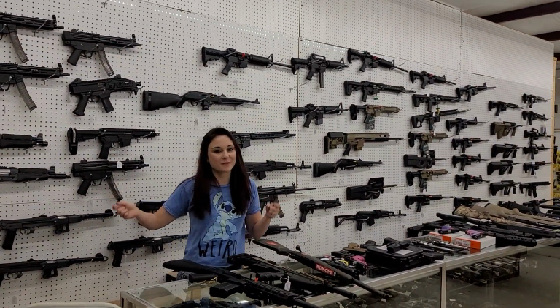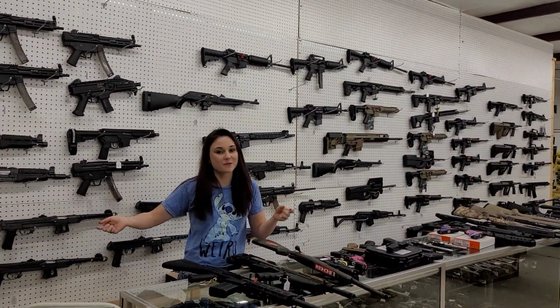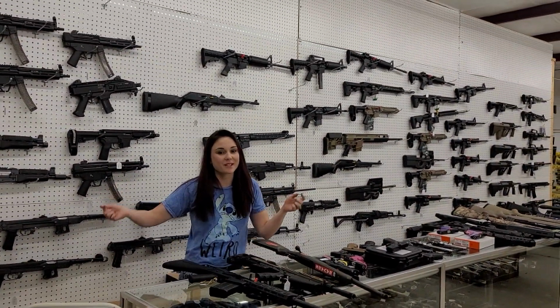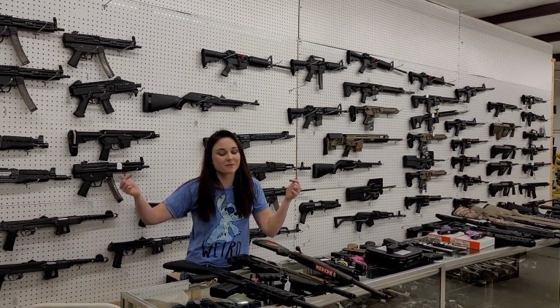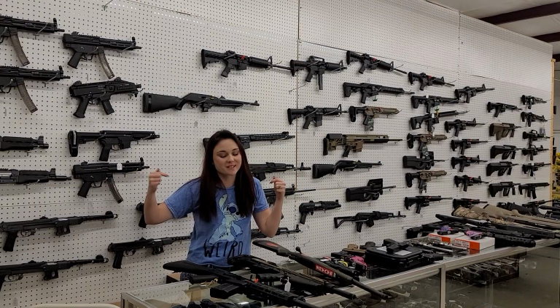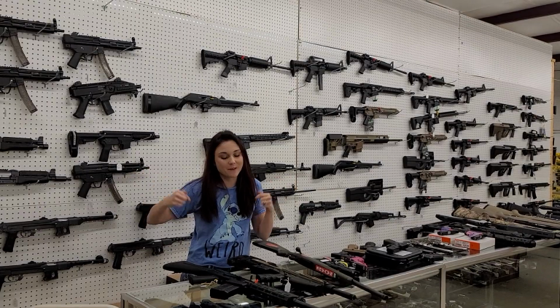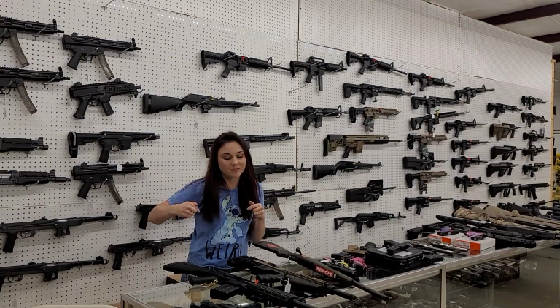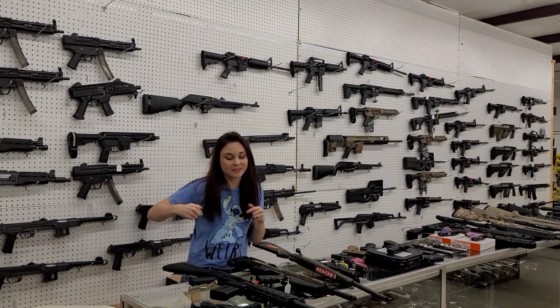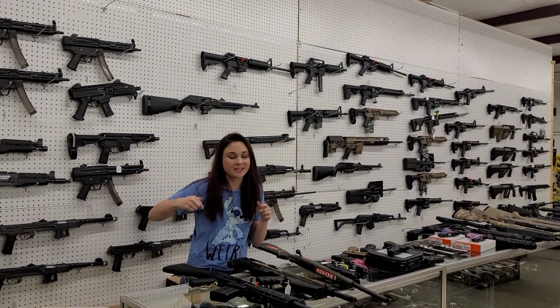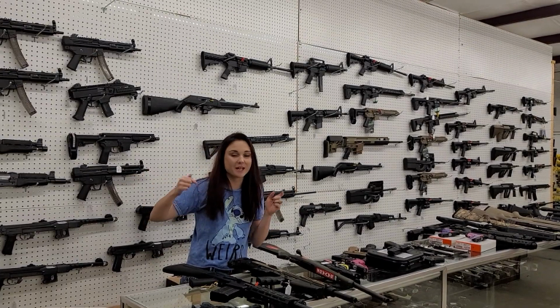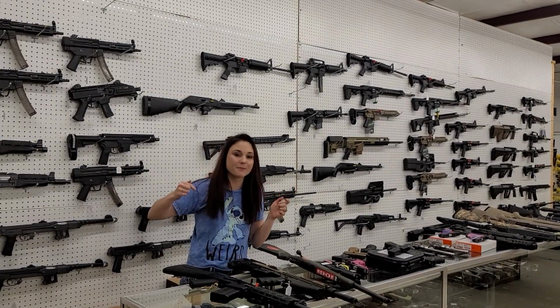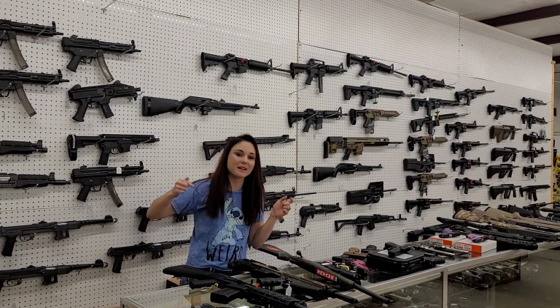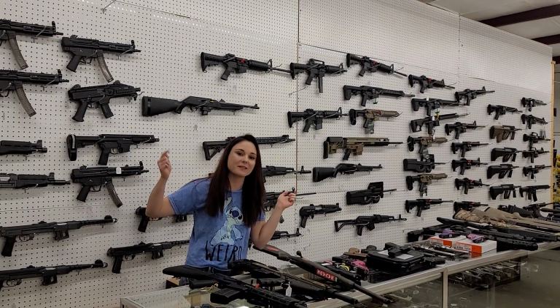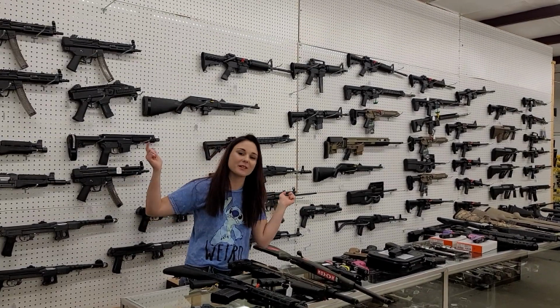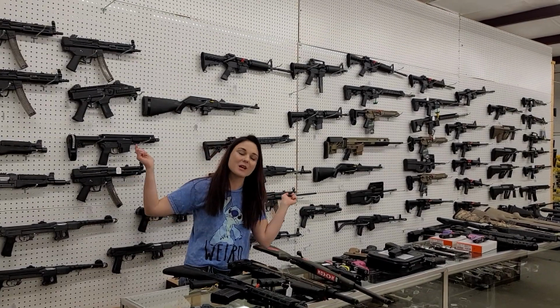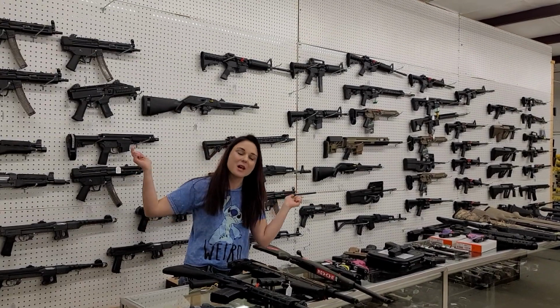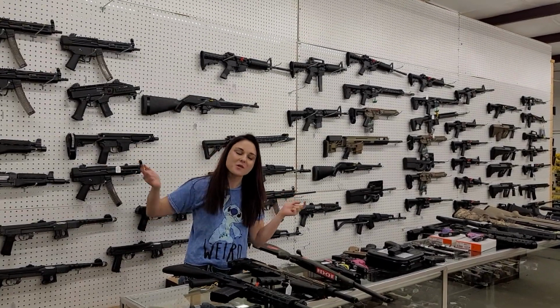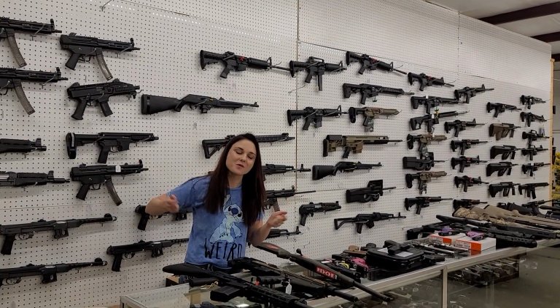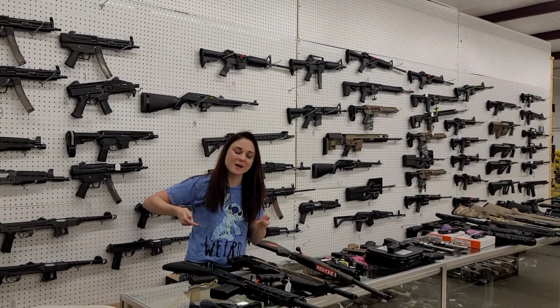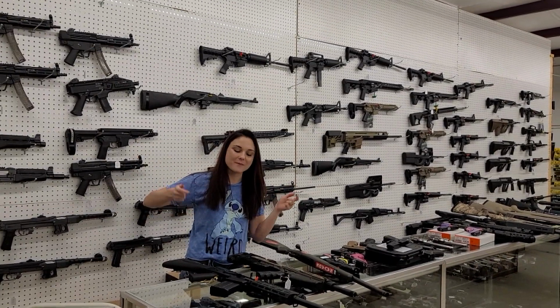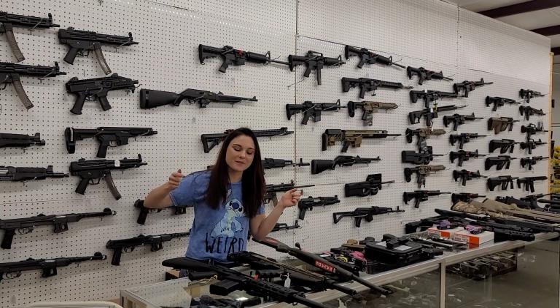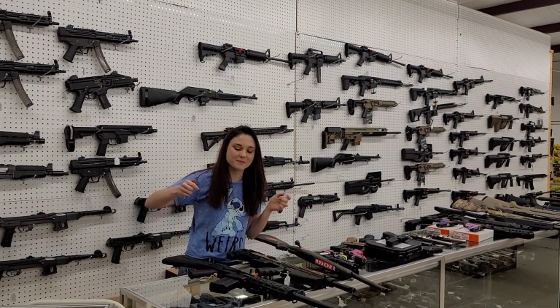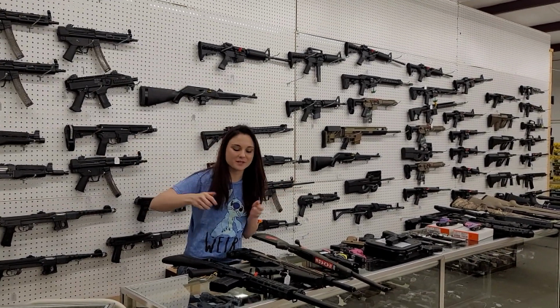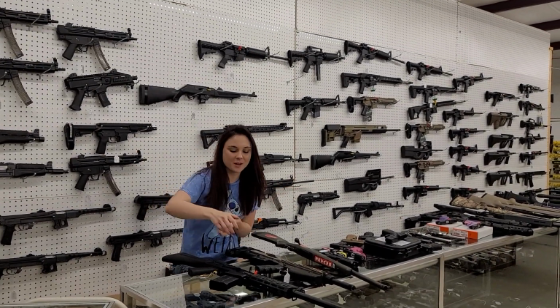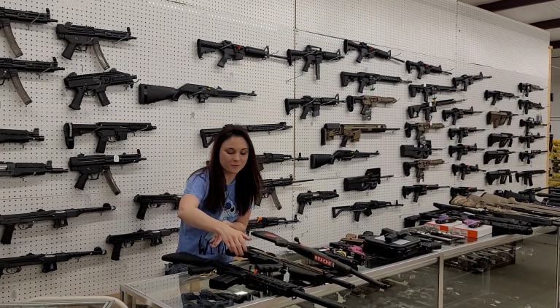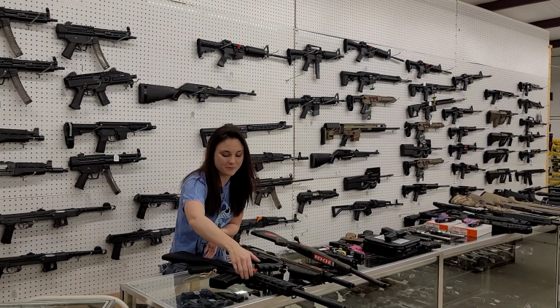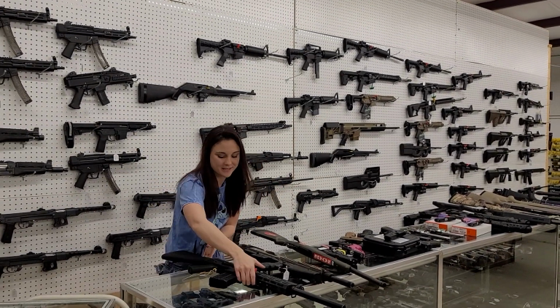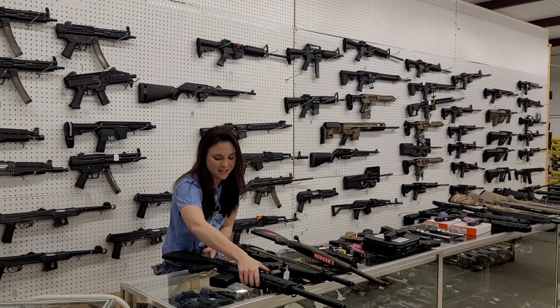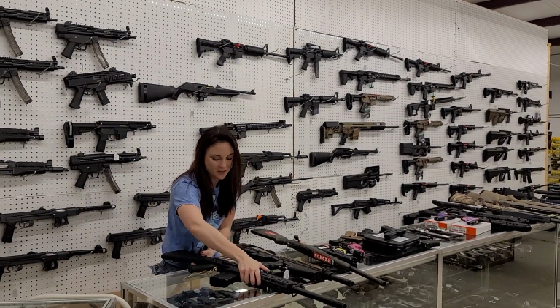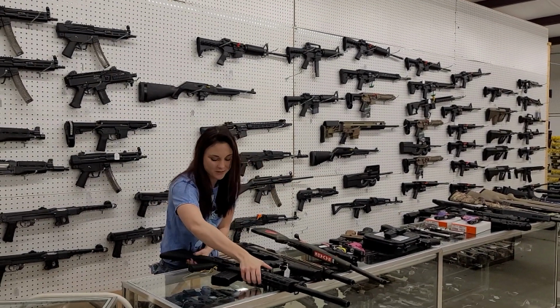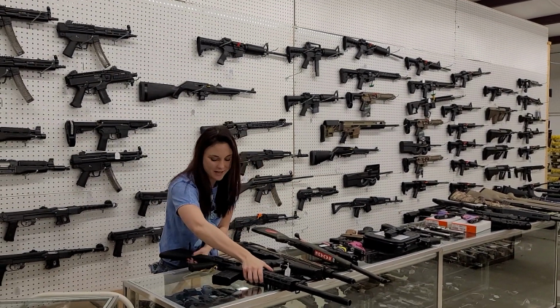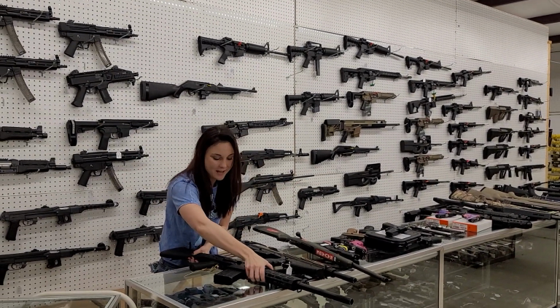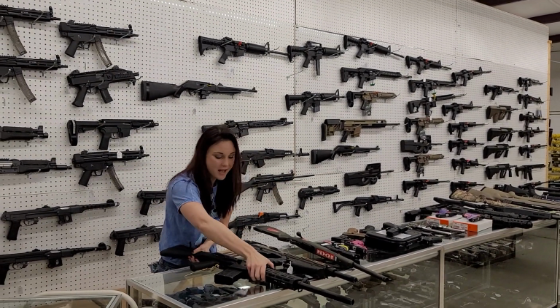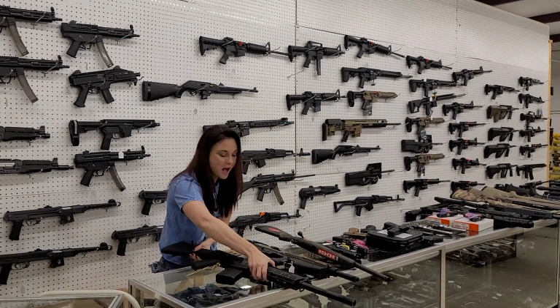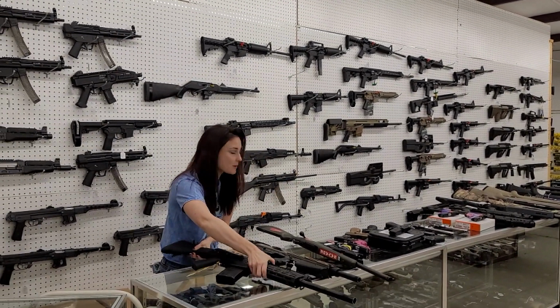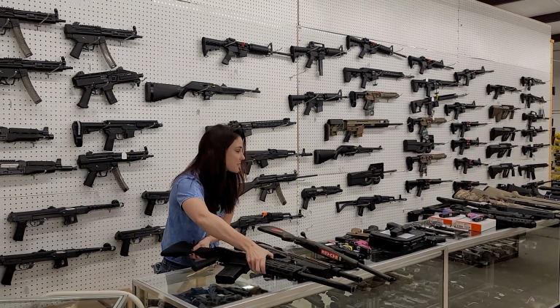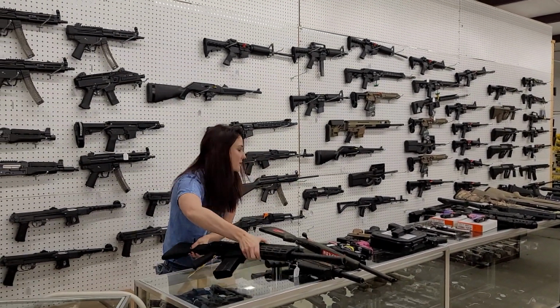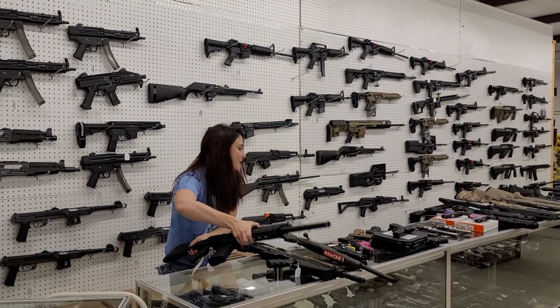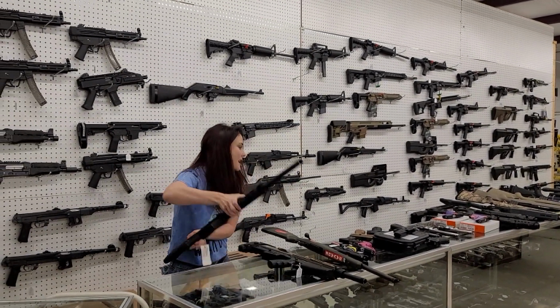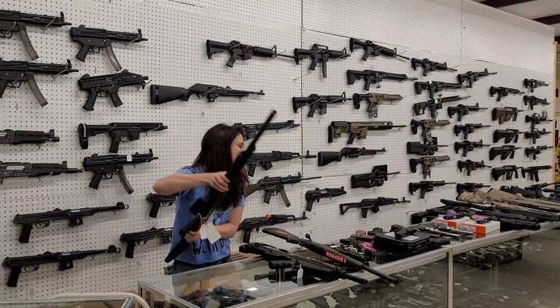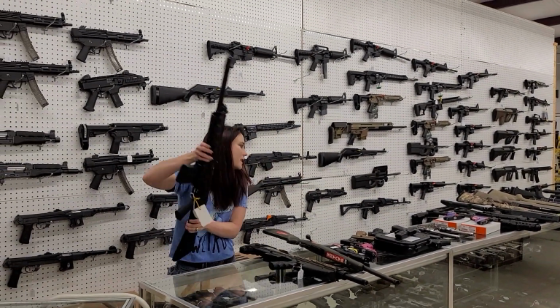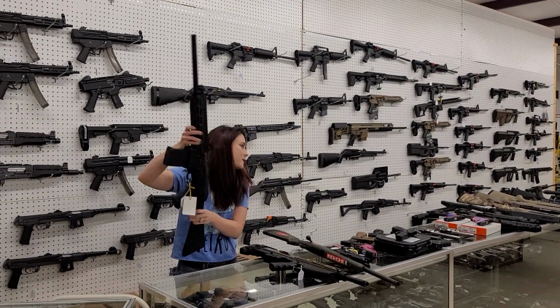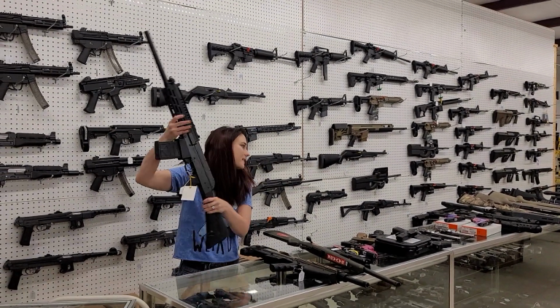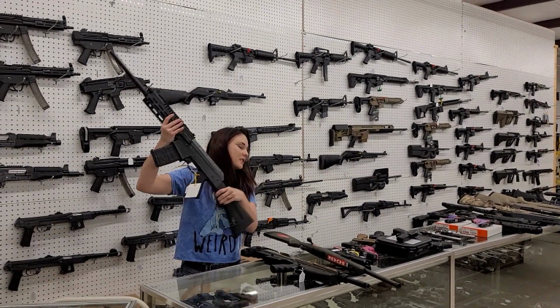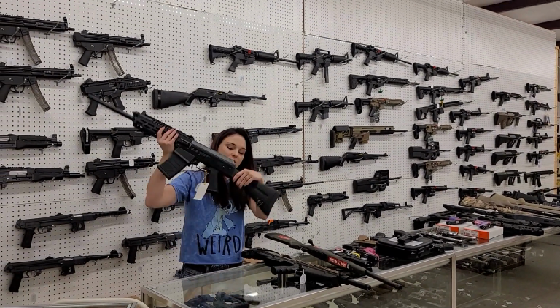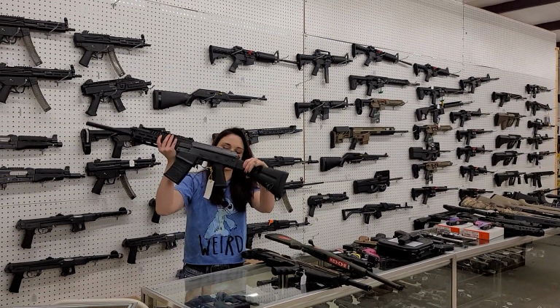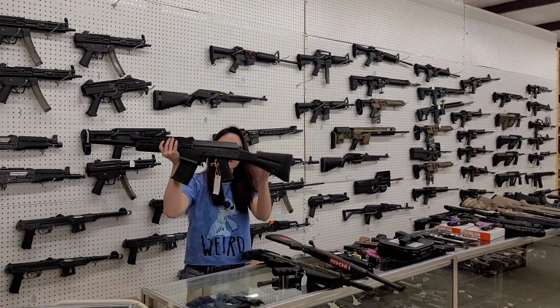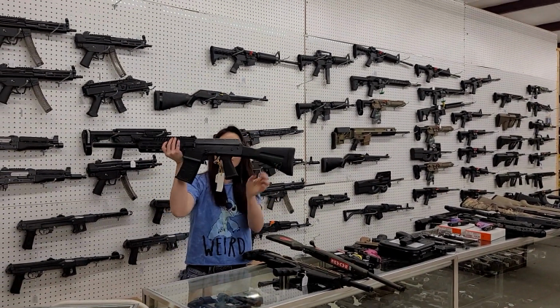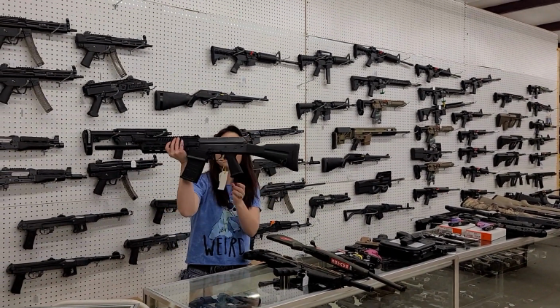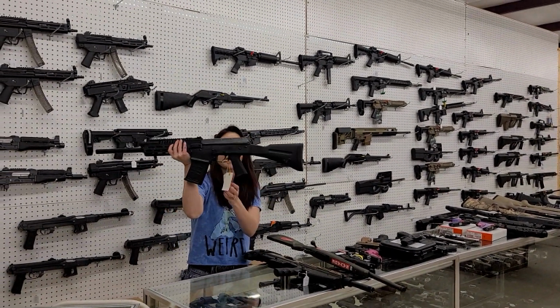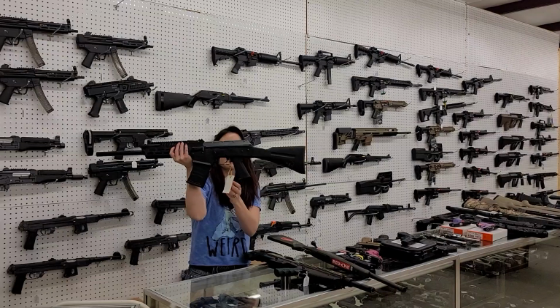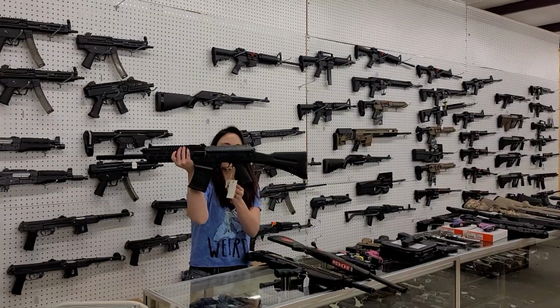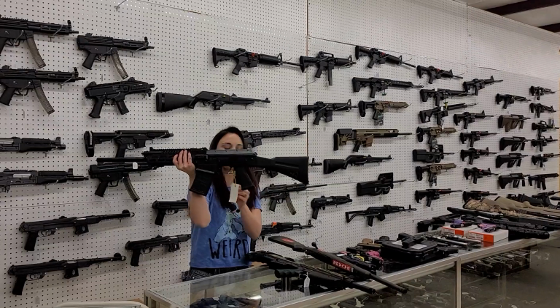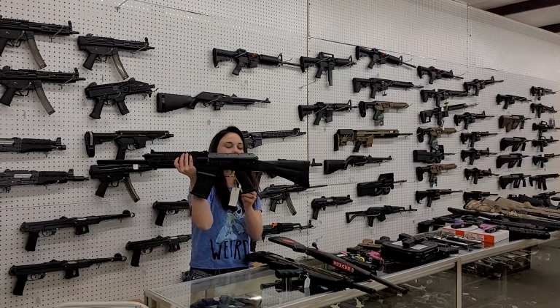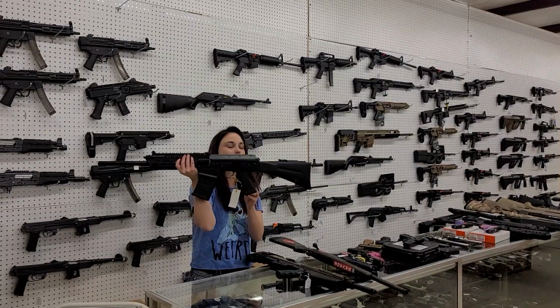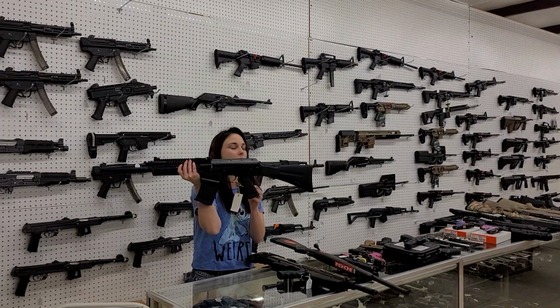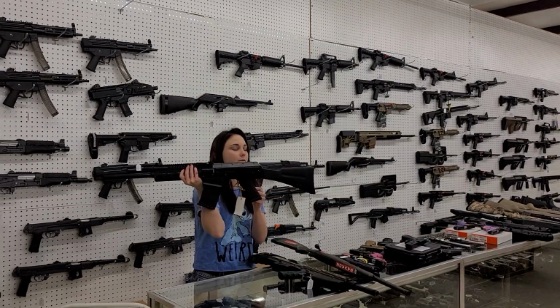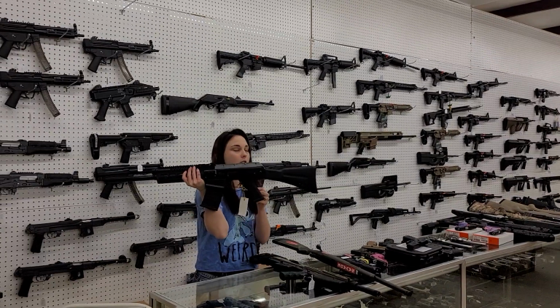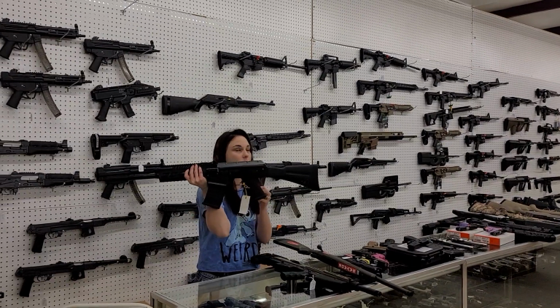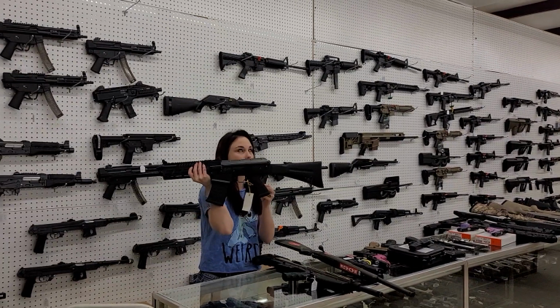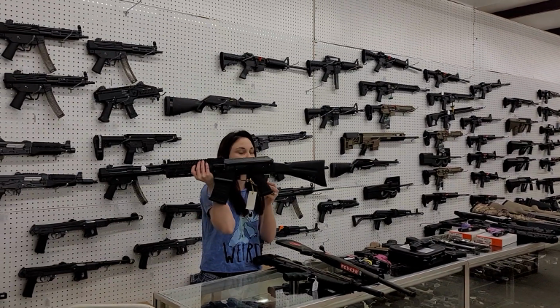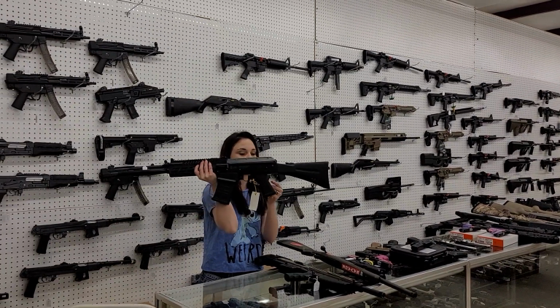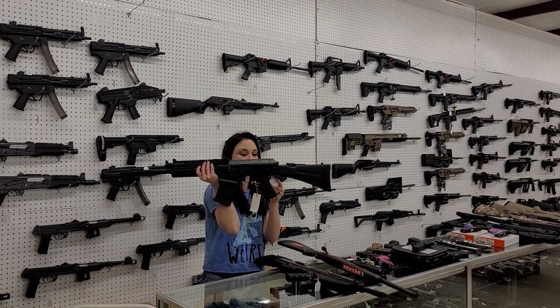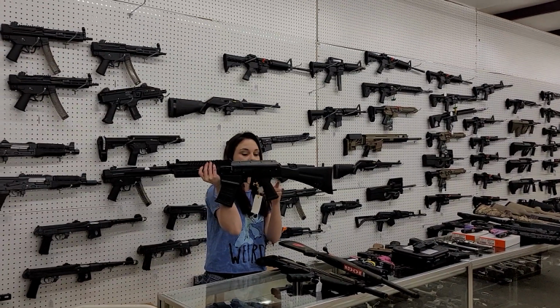If you need them, definitely come down here and grab them. You don't want to miss out on that. I'm going to start today with my new stuff that came in.